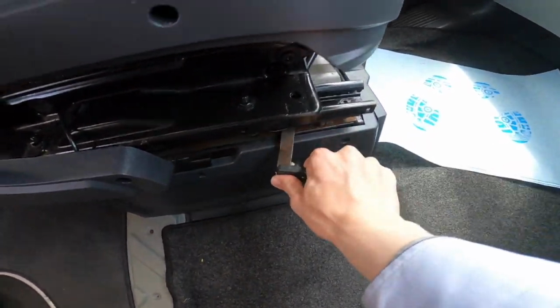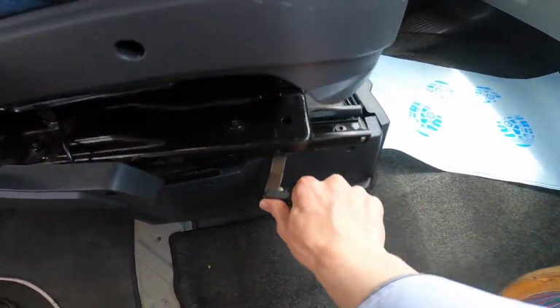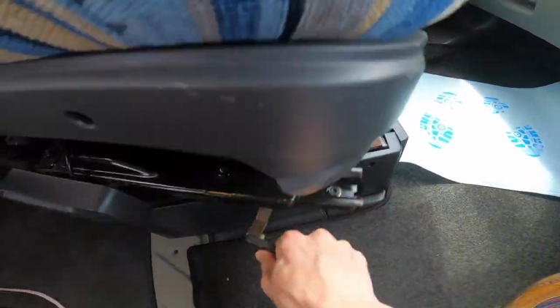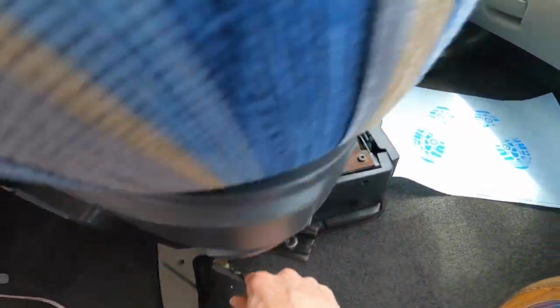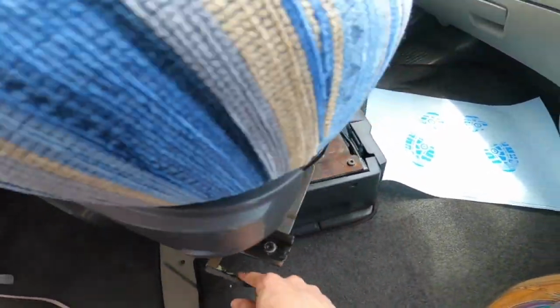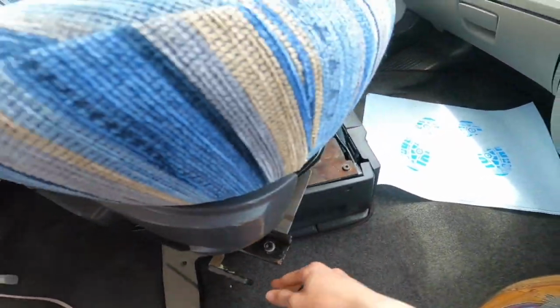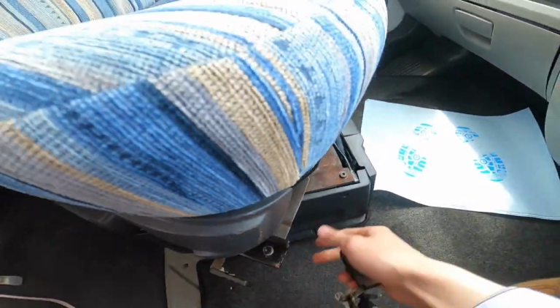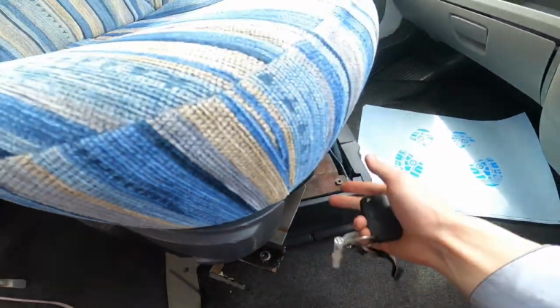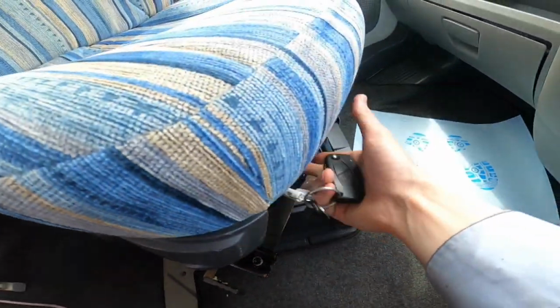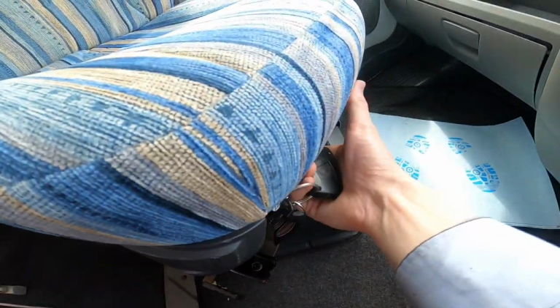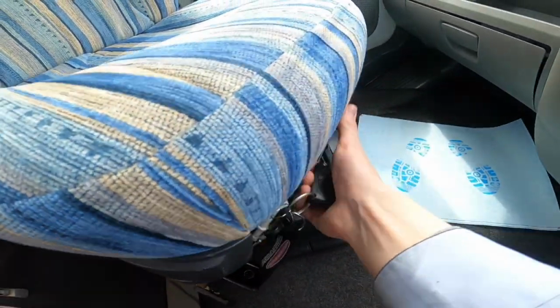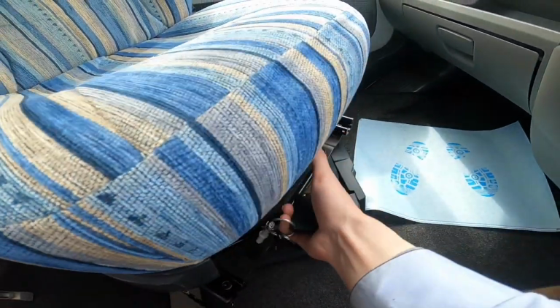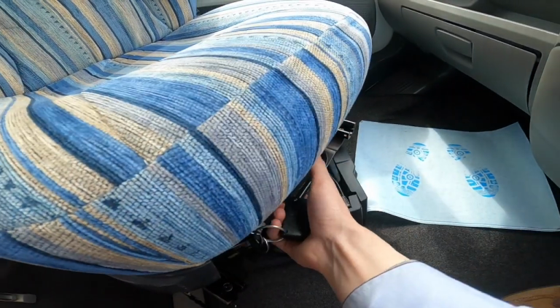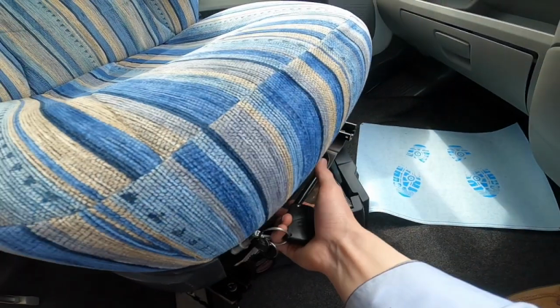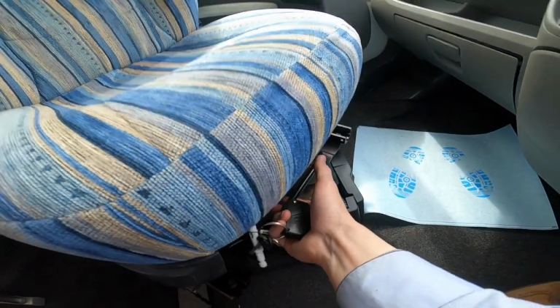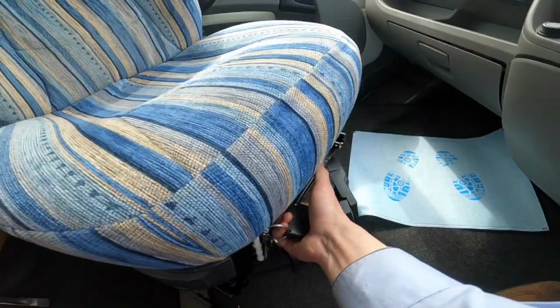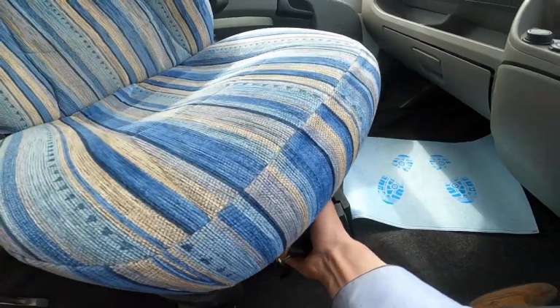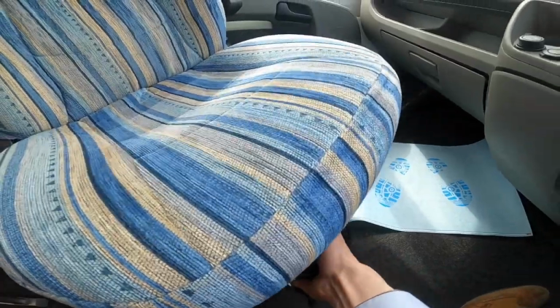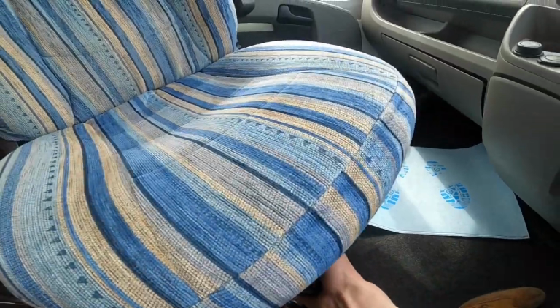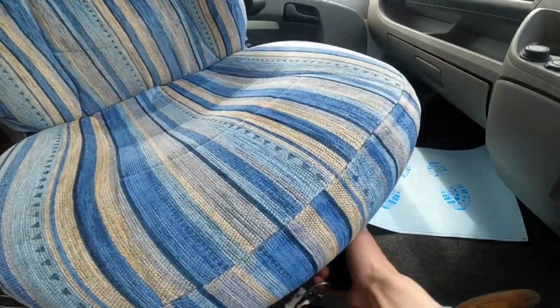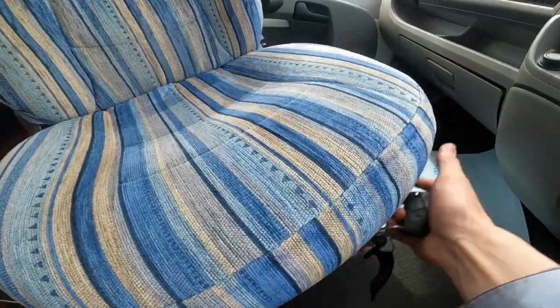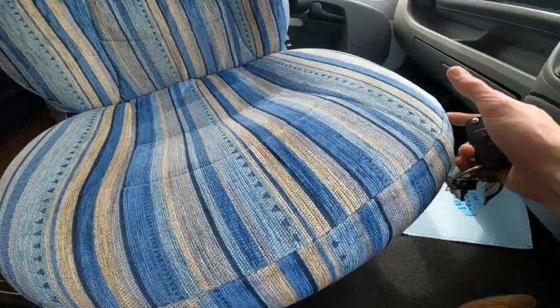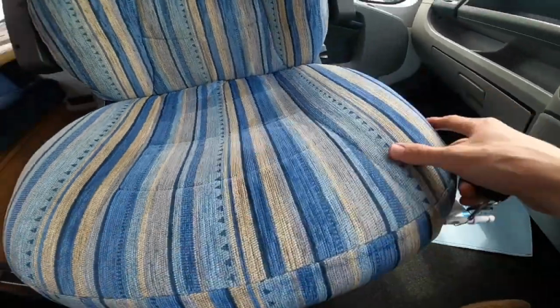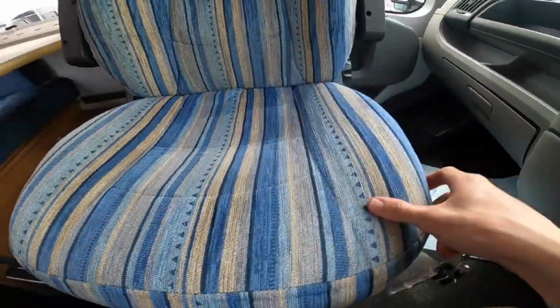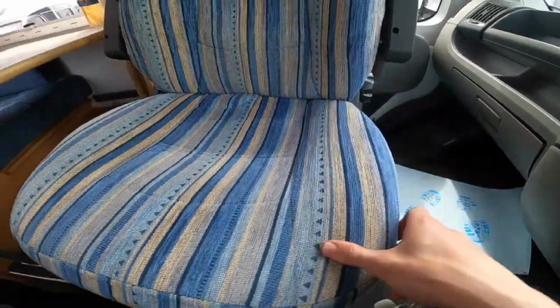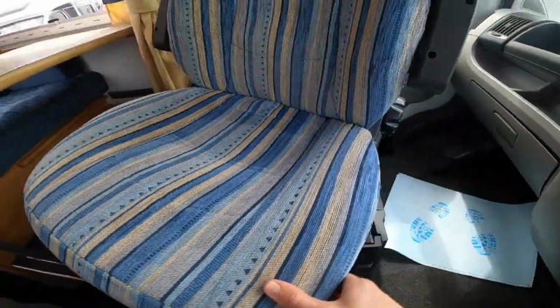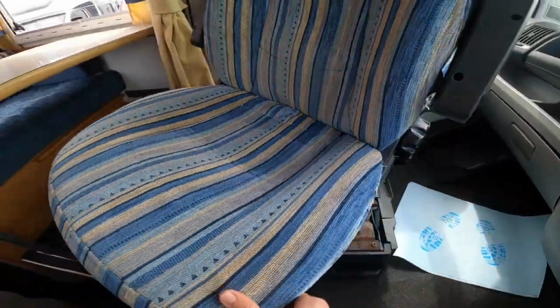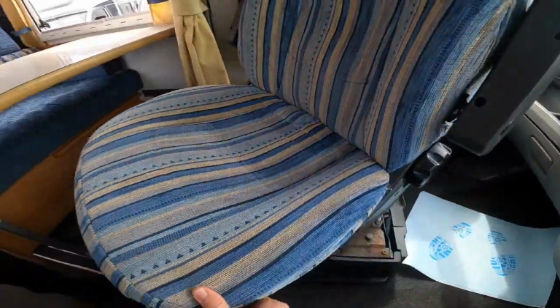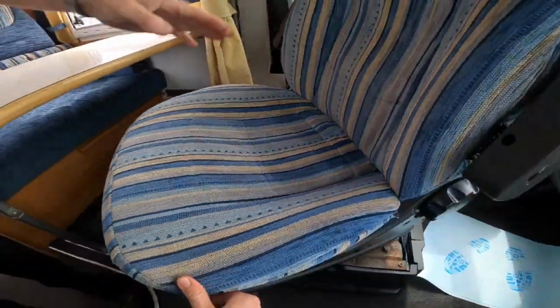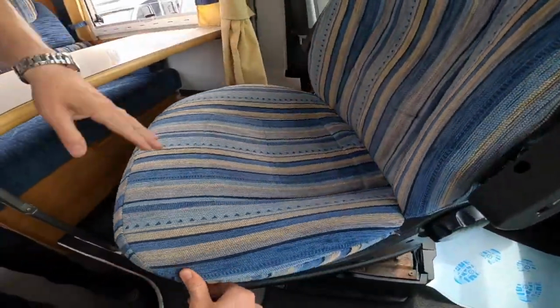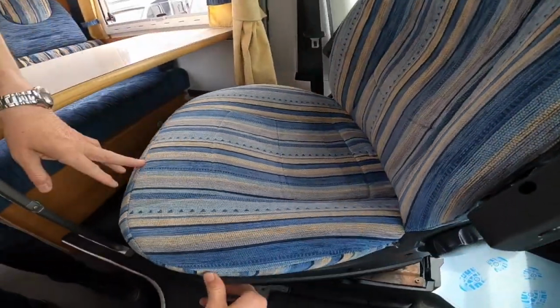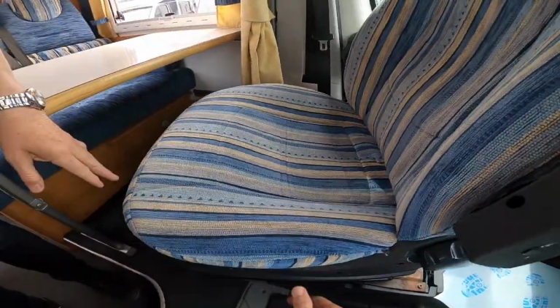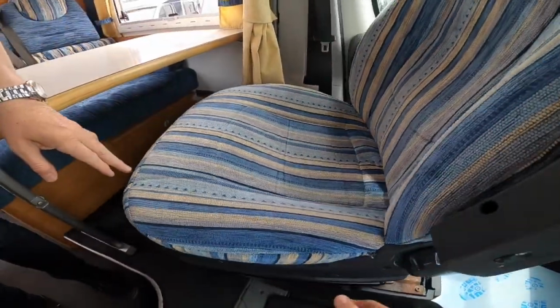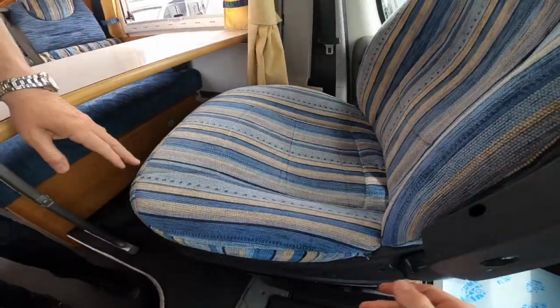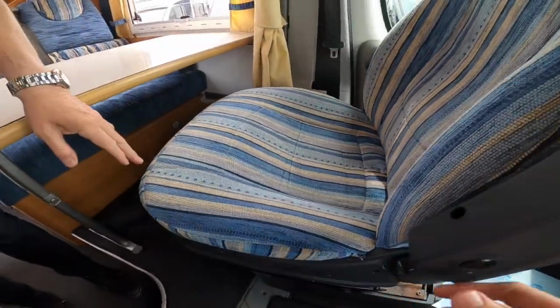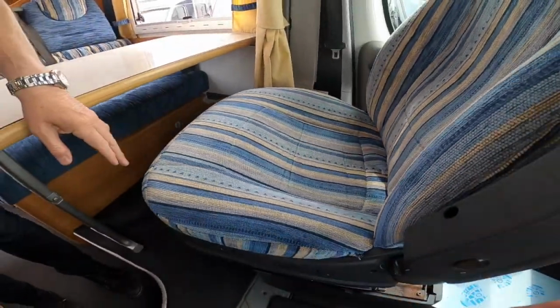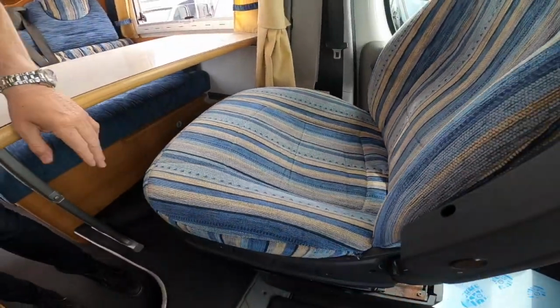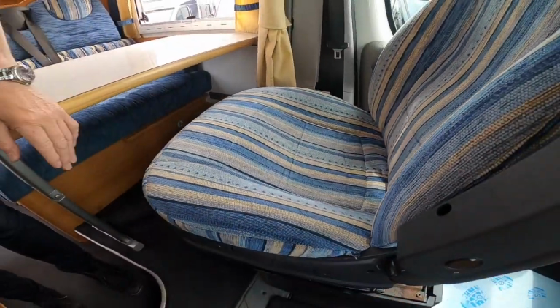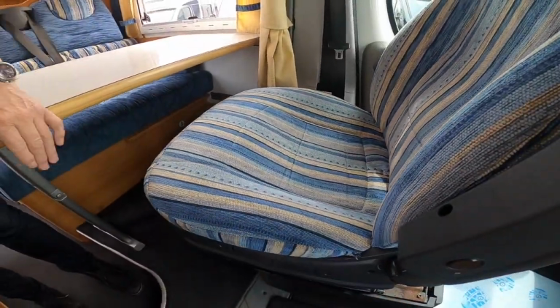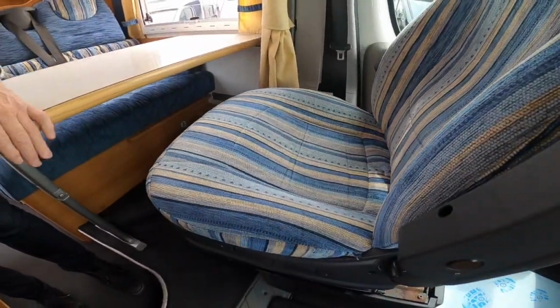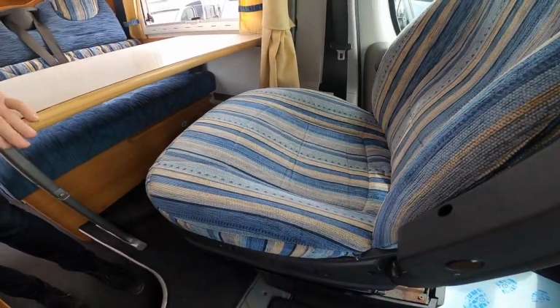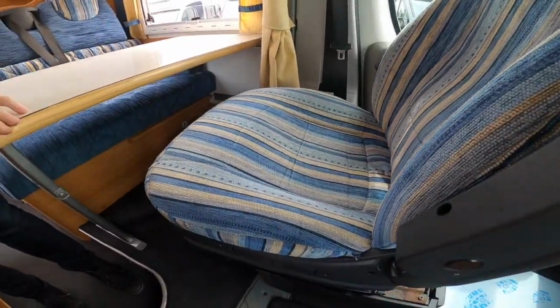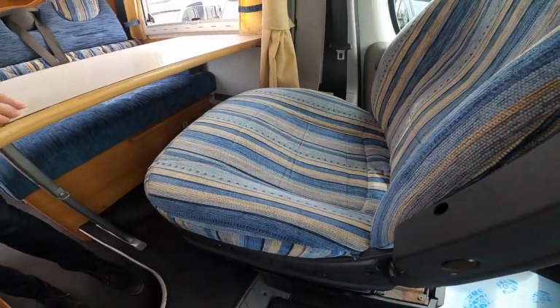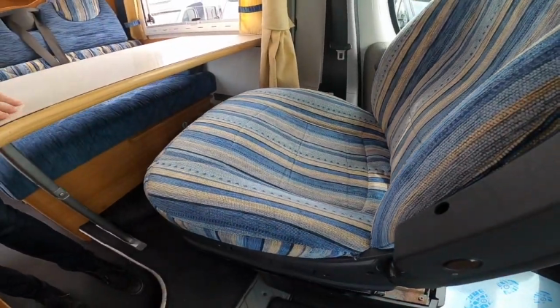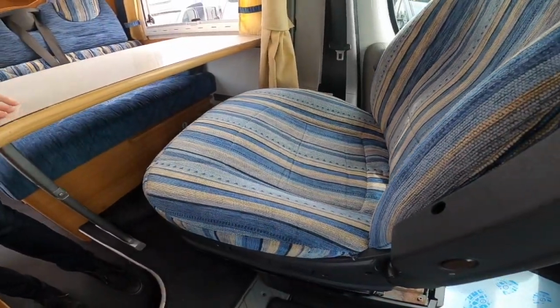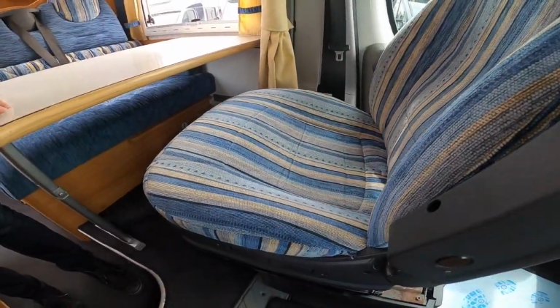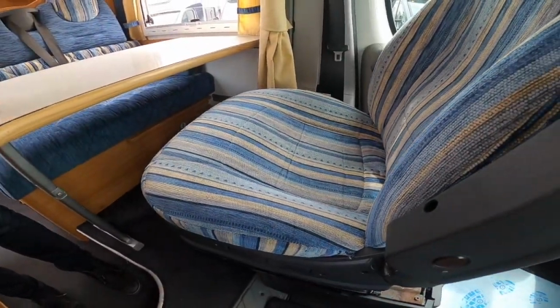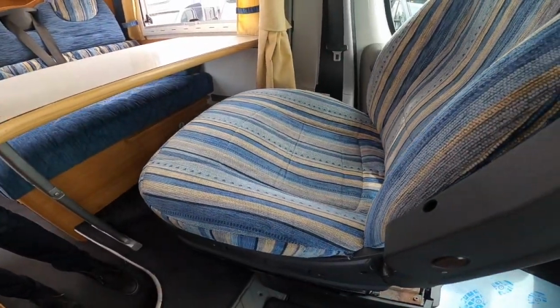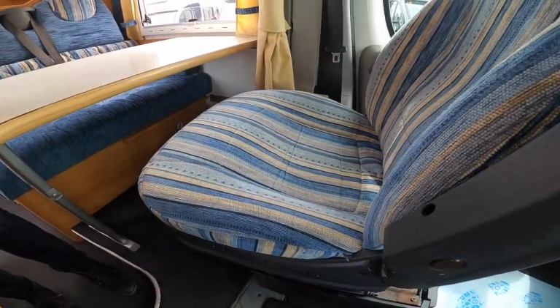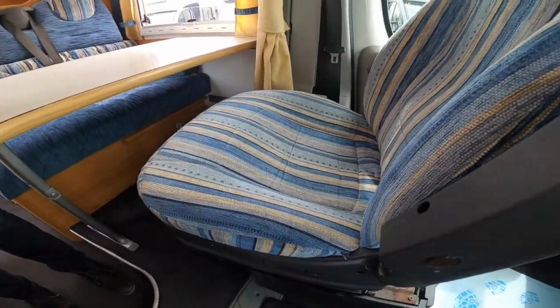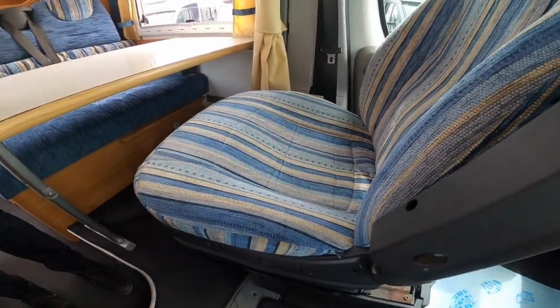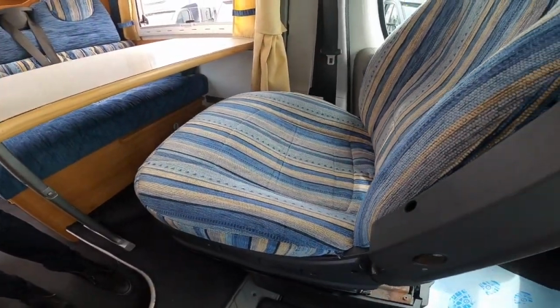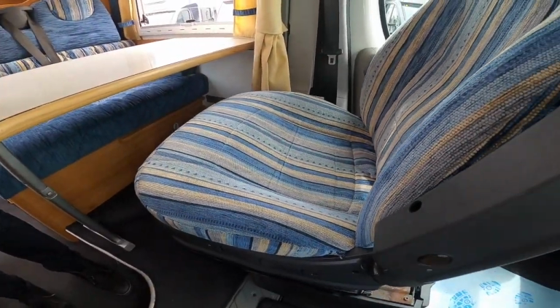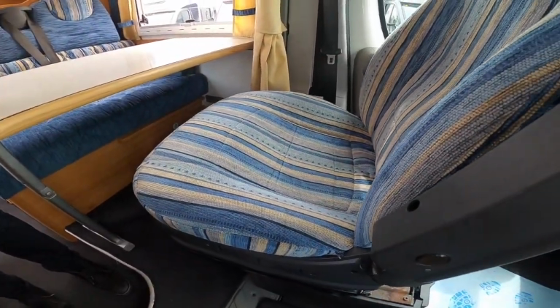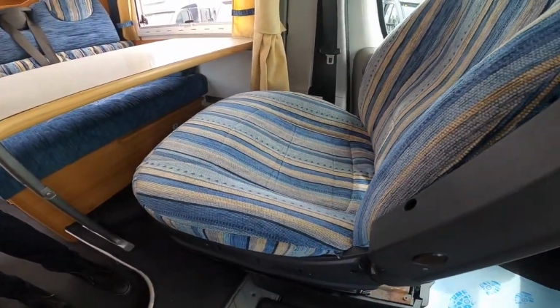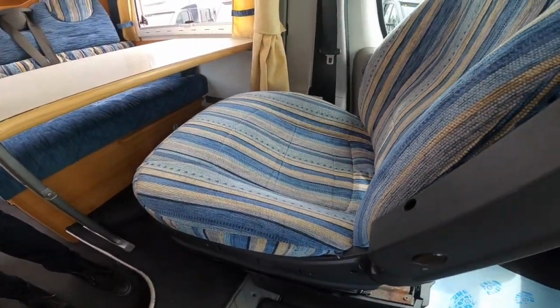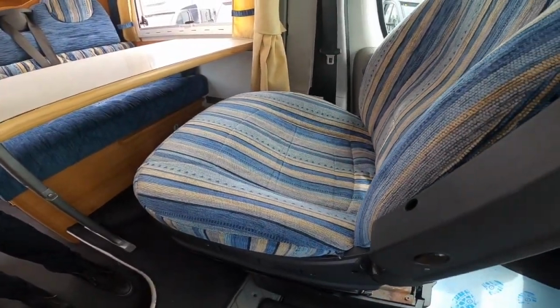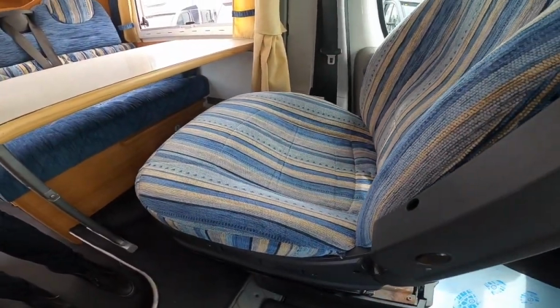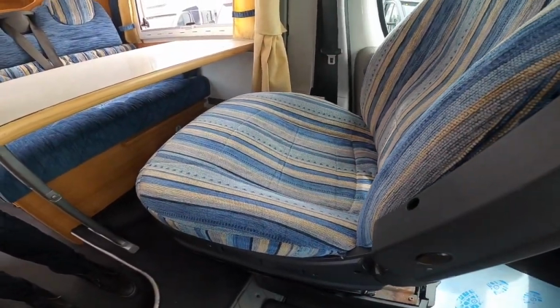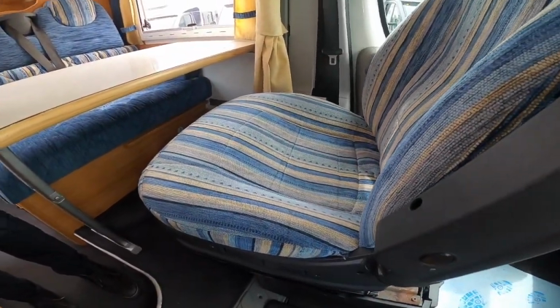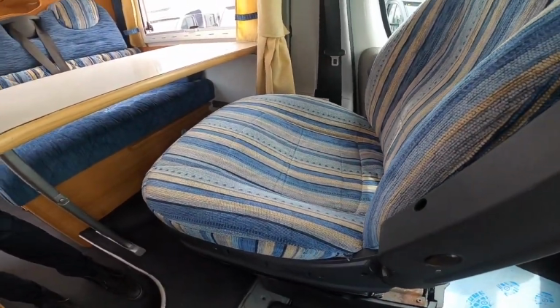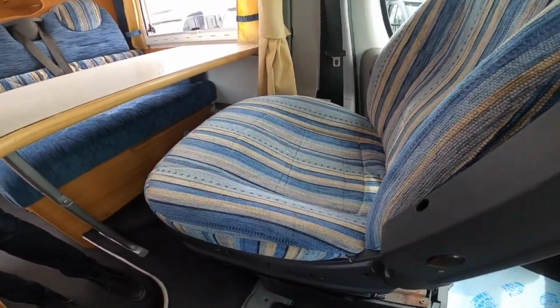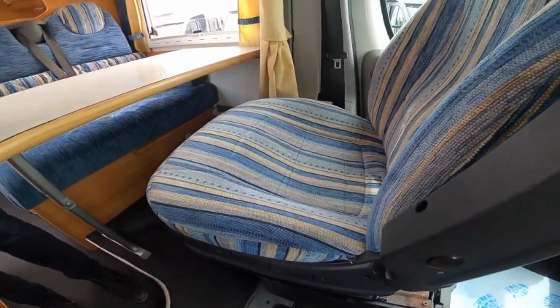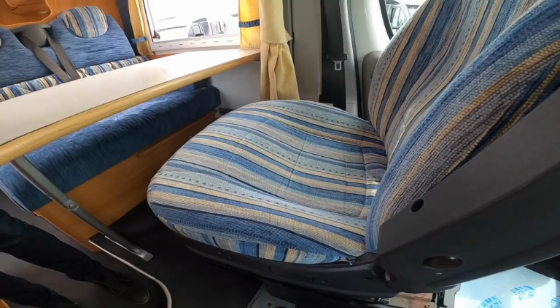Just swivel your seats: pull the catch back, pull the seat forward, and then turn round into the rear — and that's both driver and passenger.